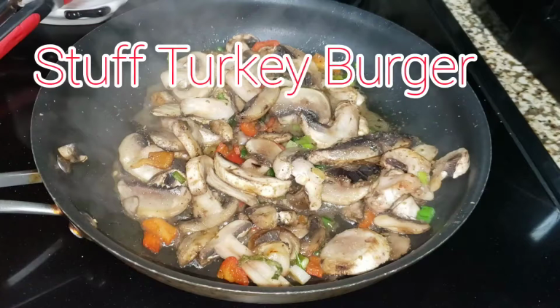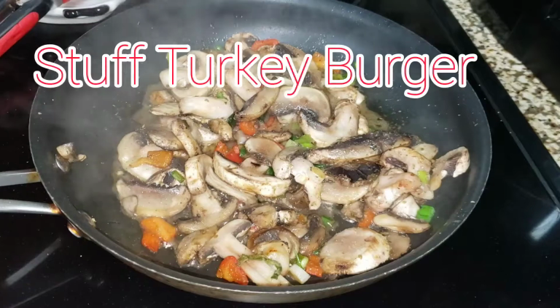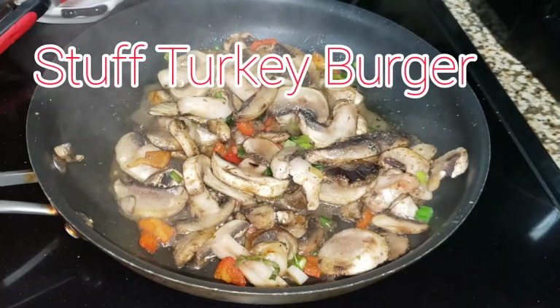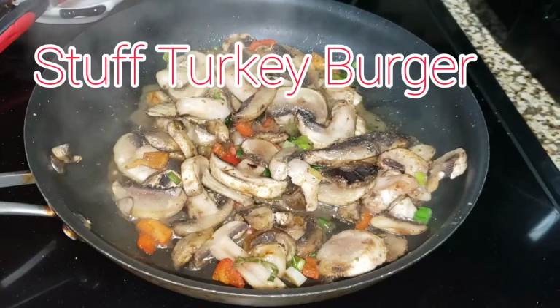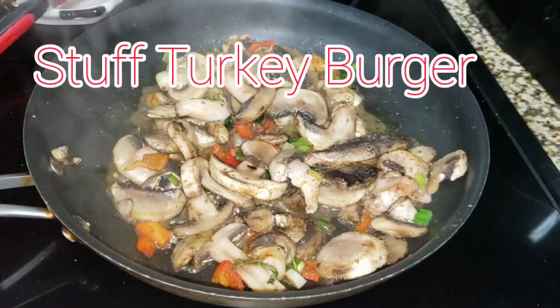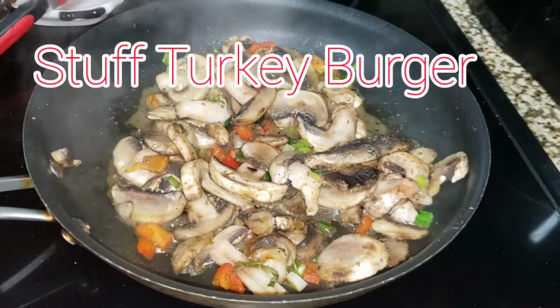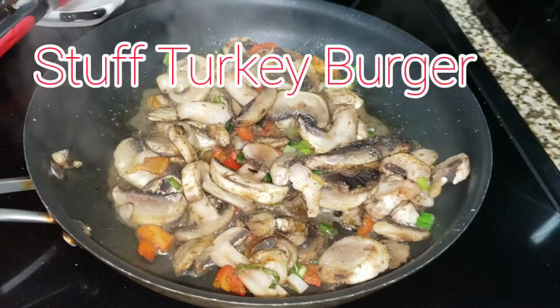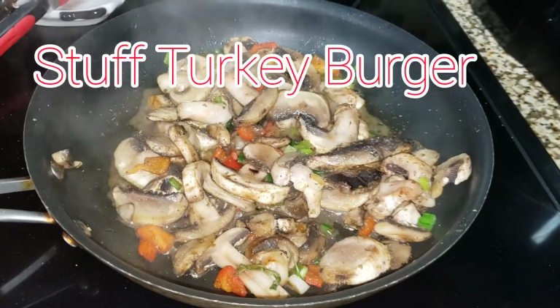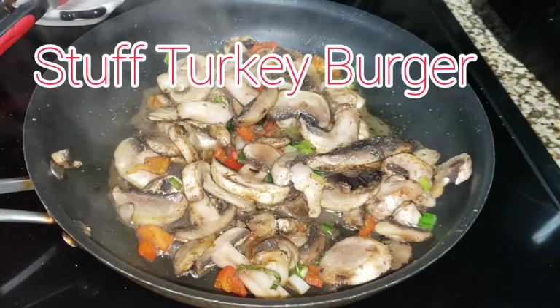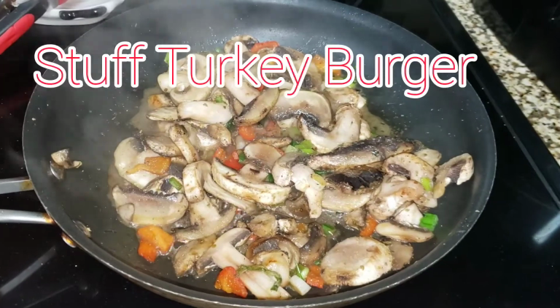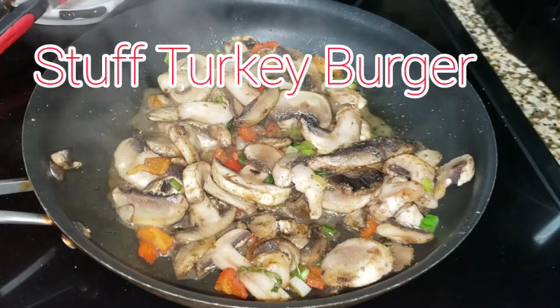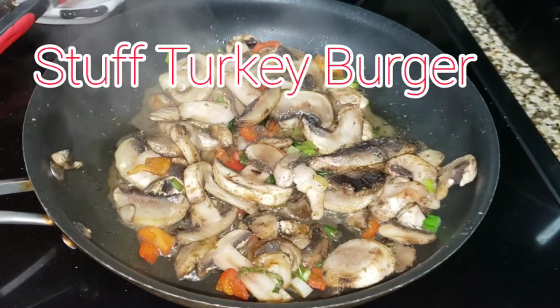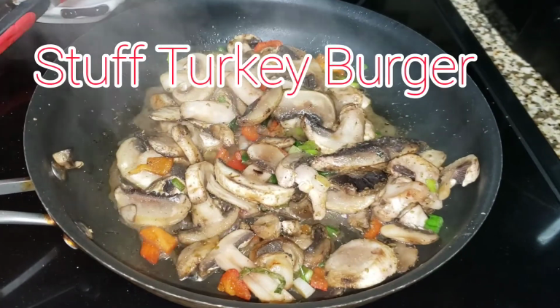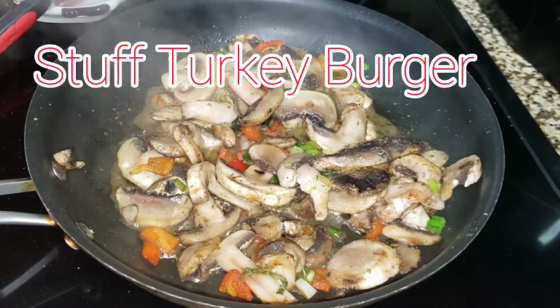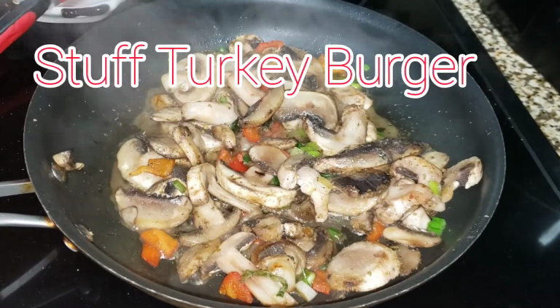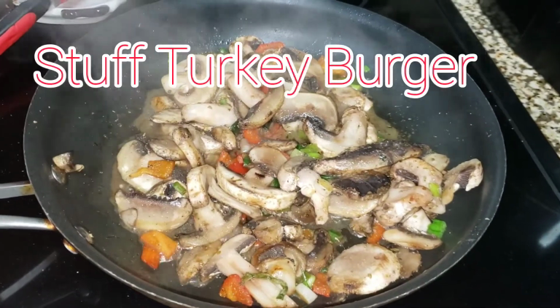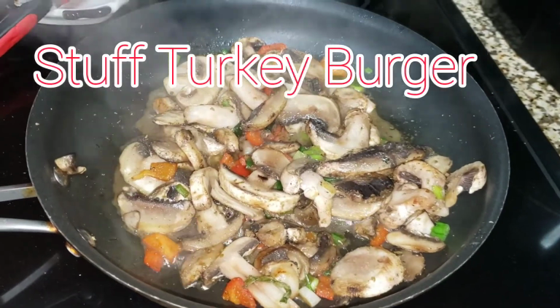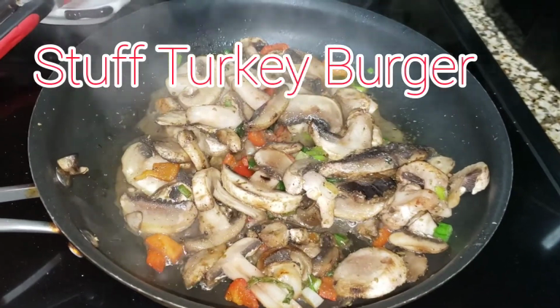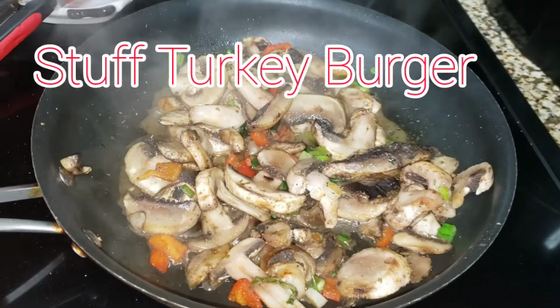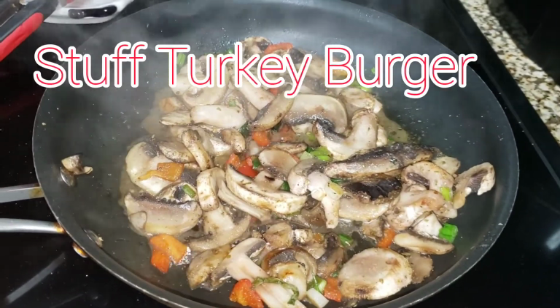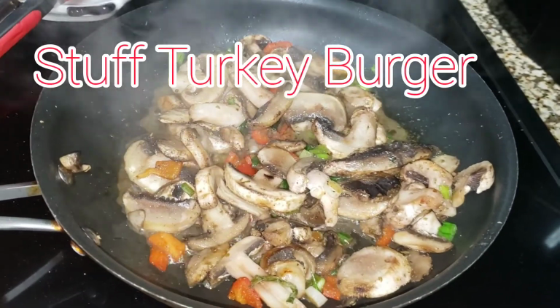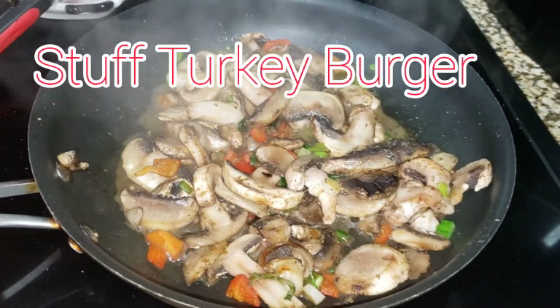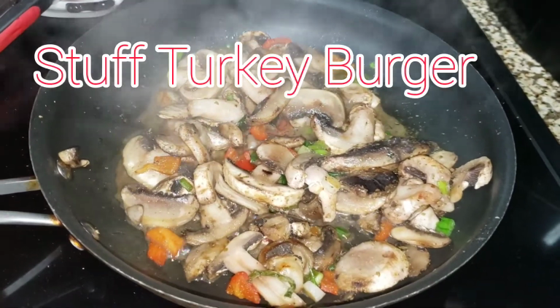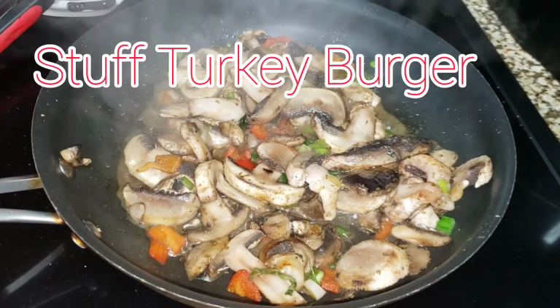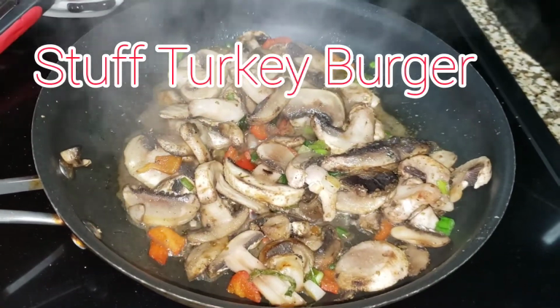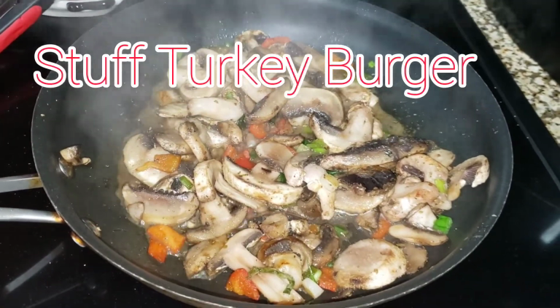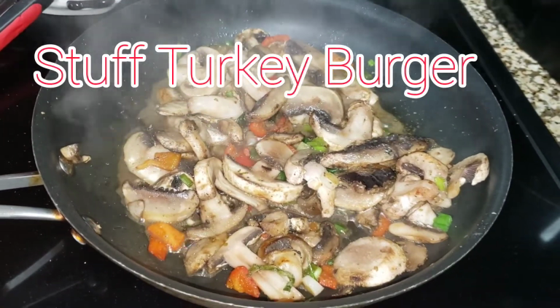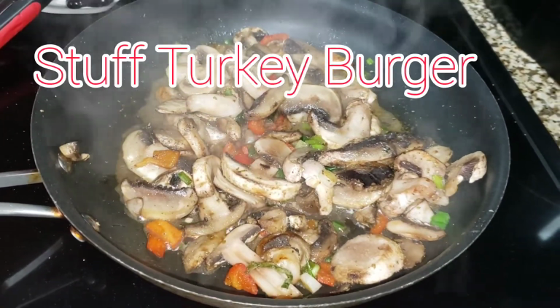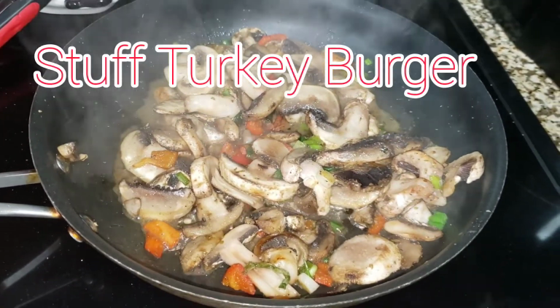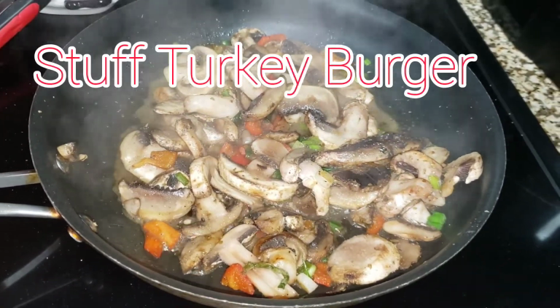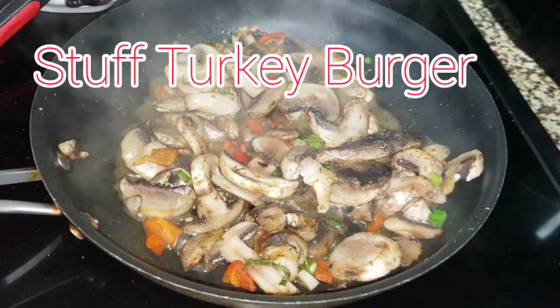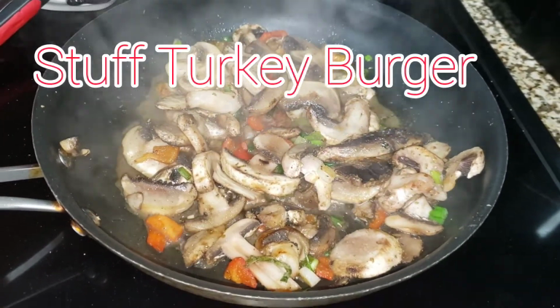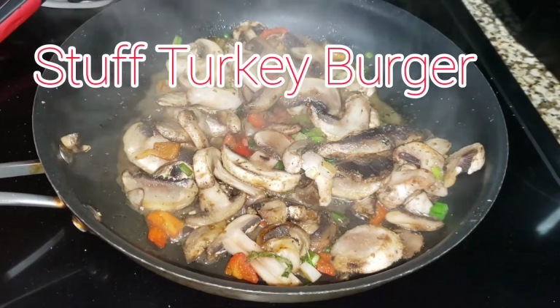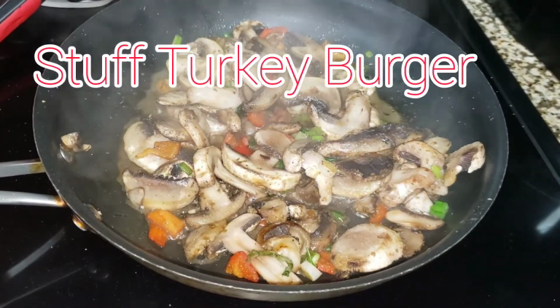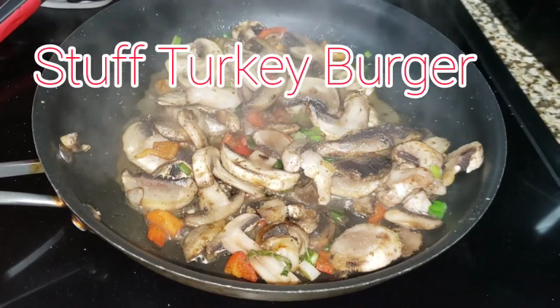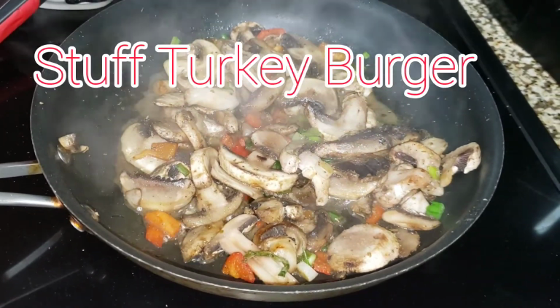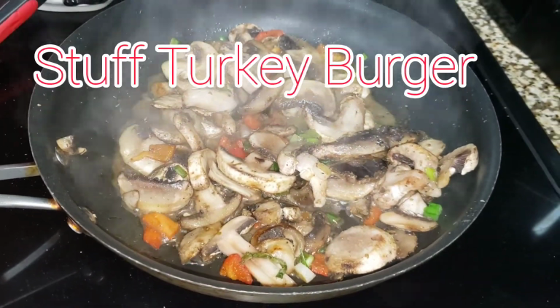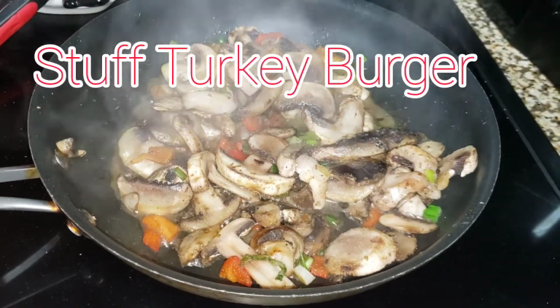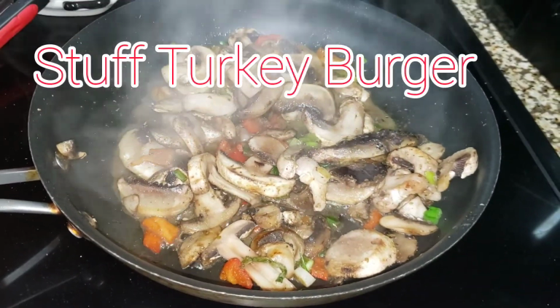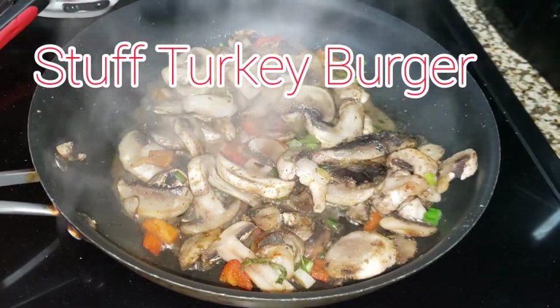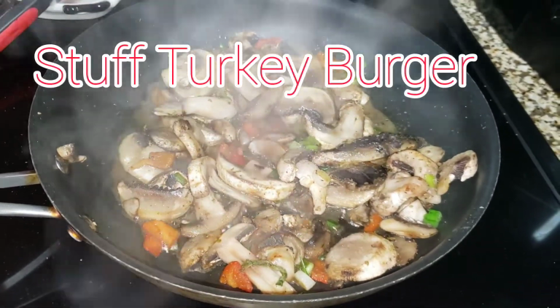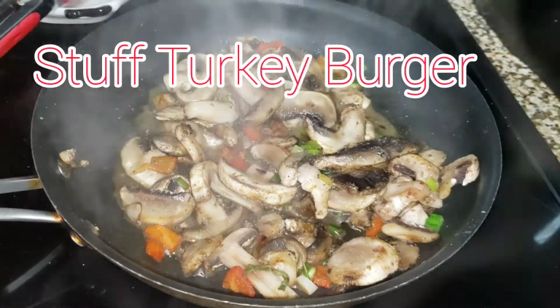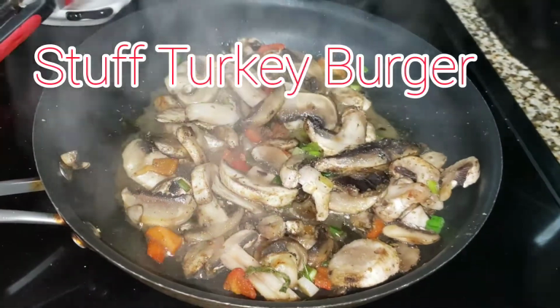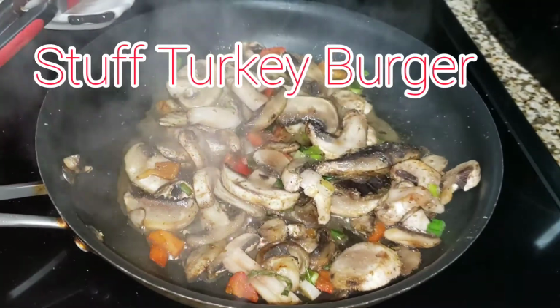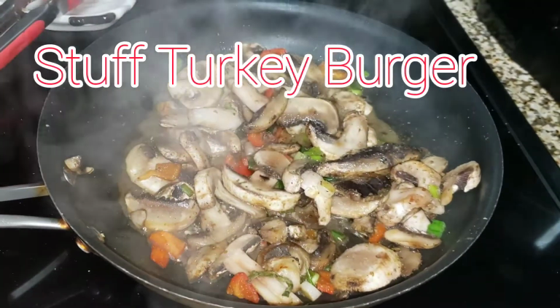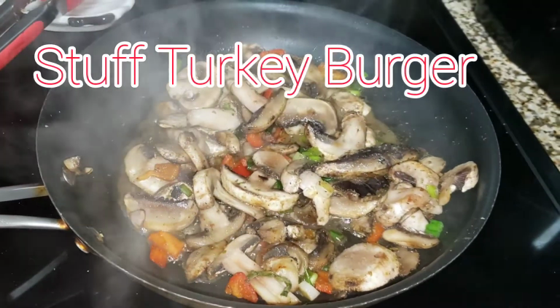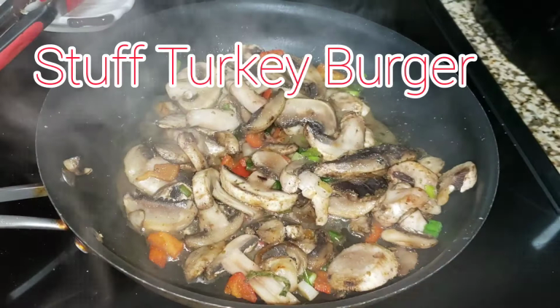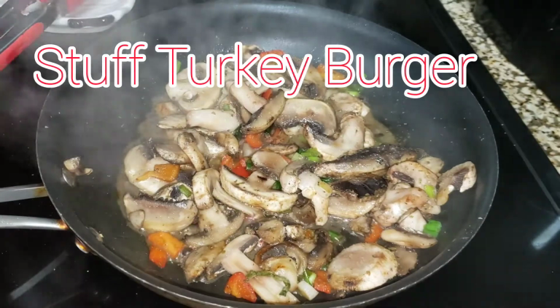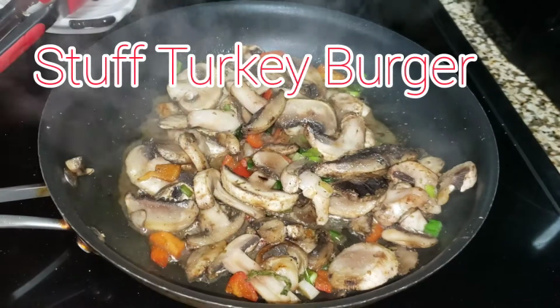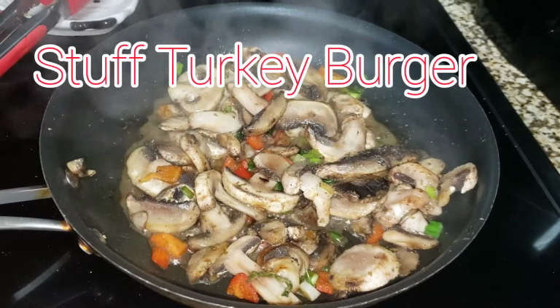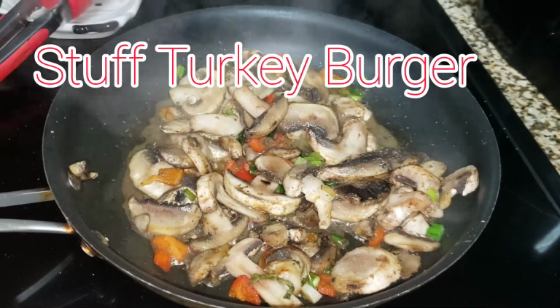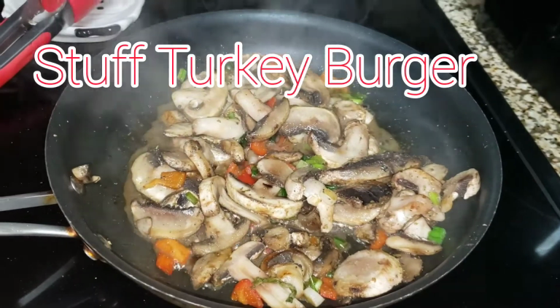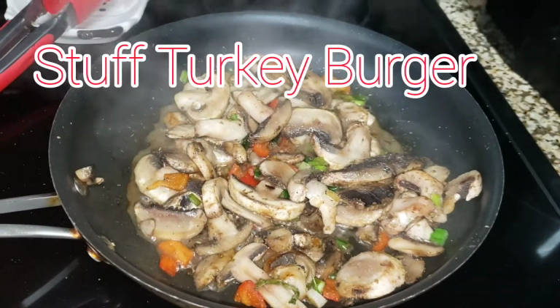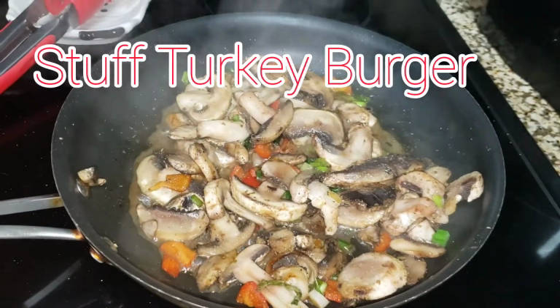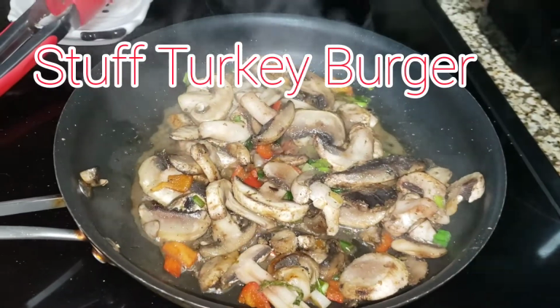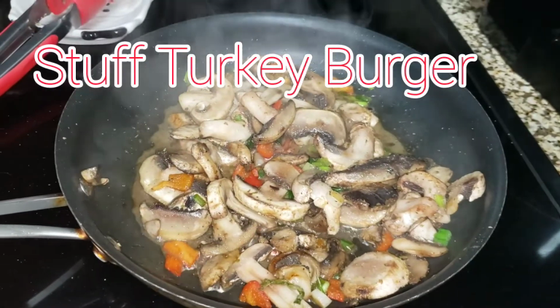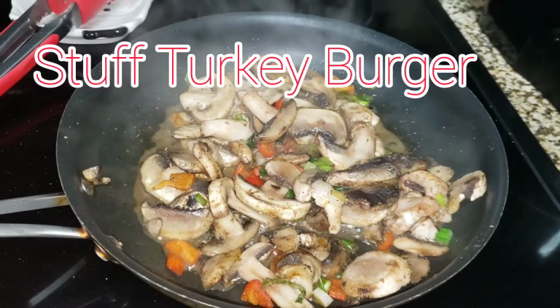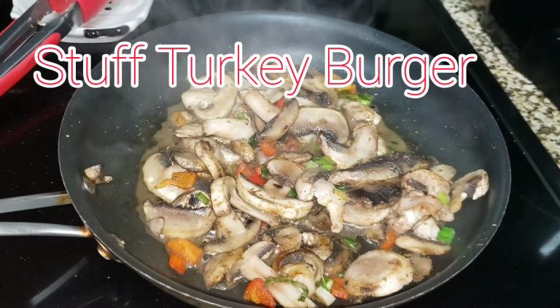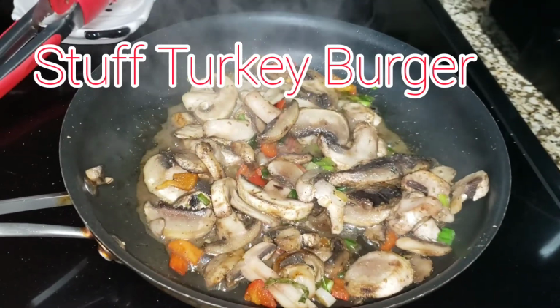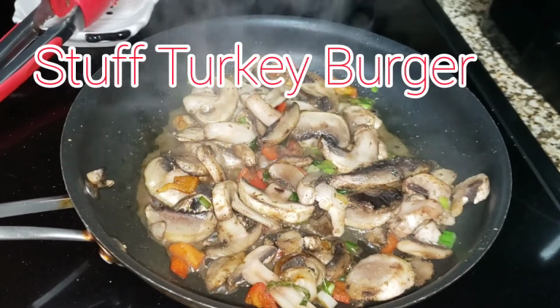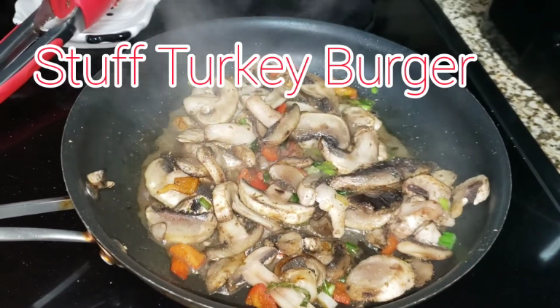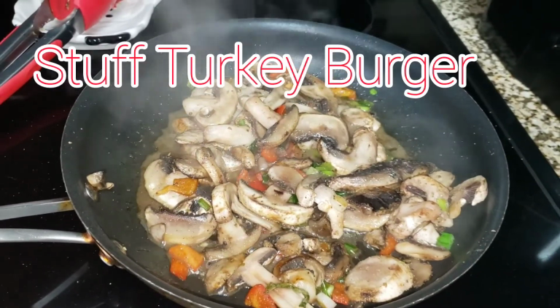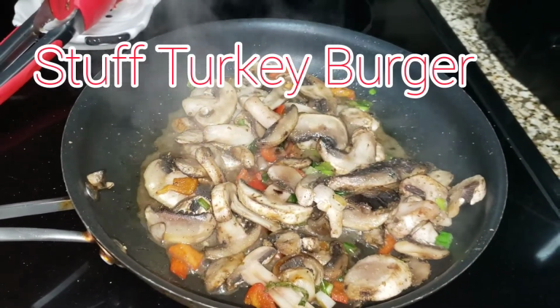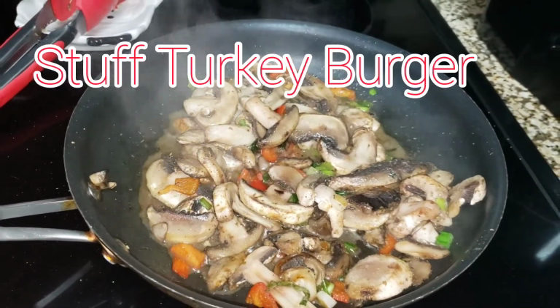Alright, we are sautéing some mushrooms, some onions, some peppers, as we're gonna get ready to BAM!